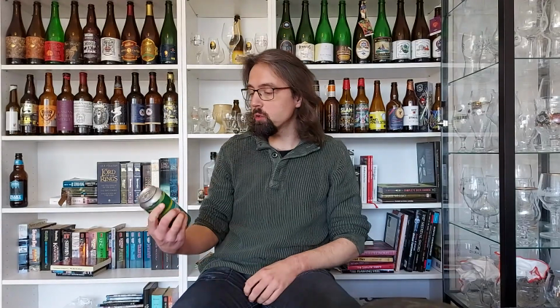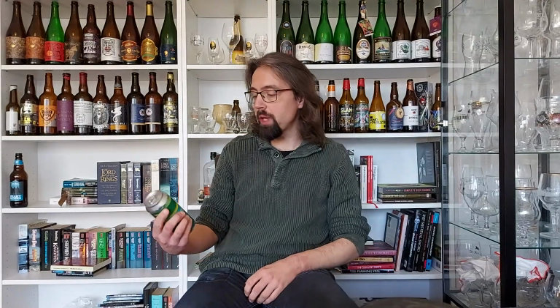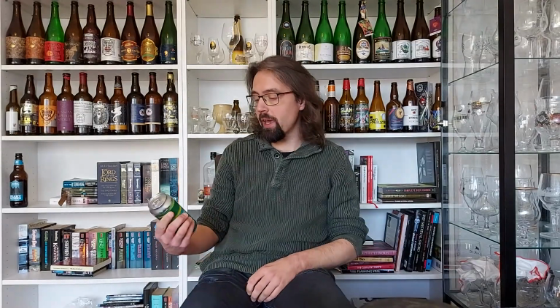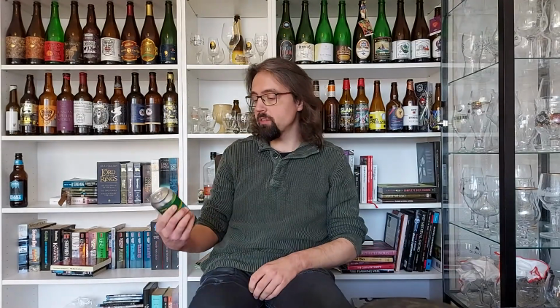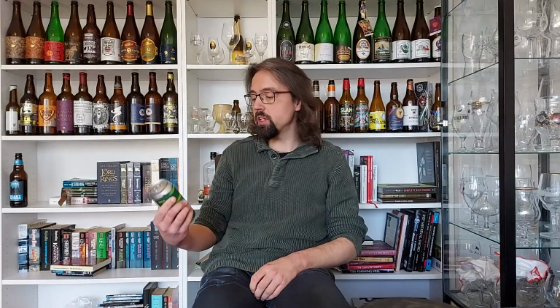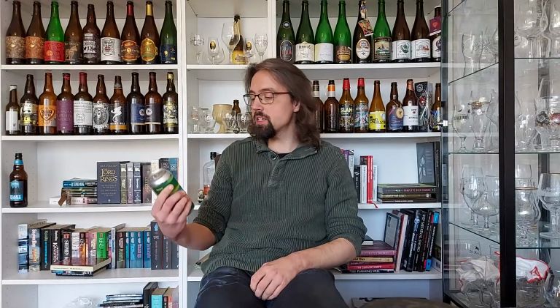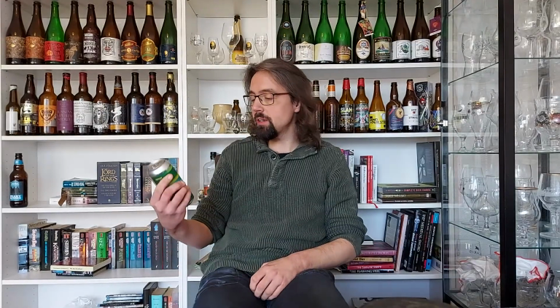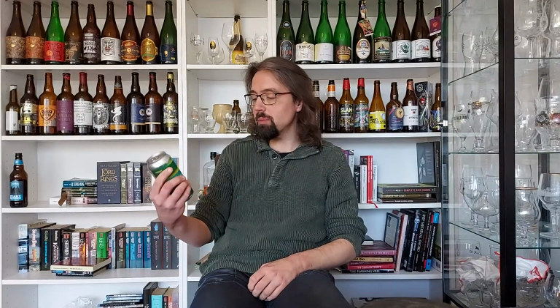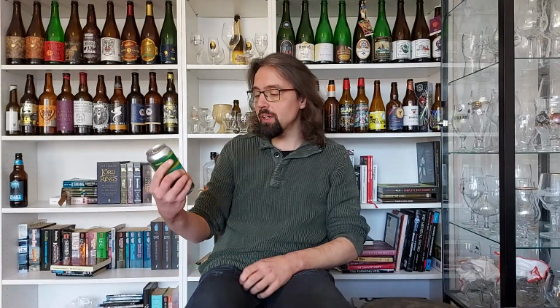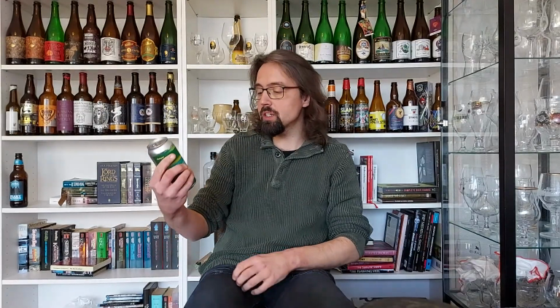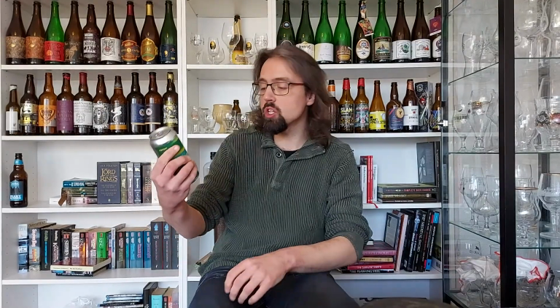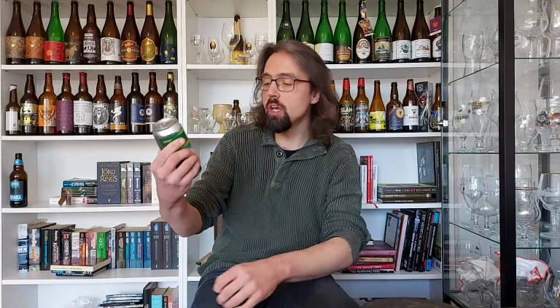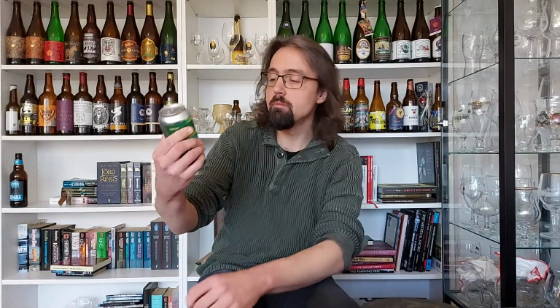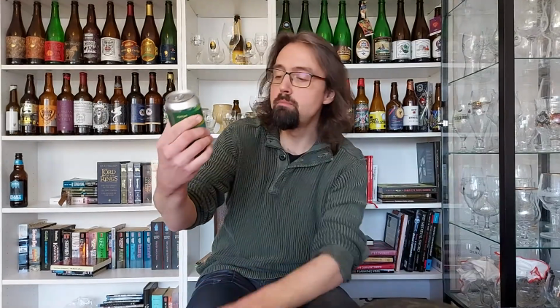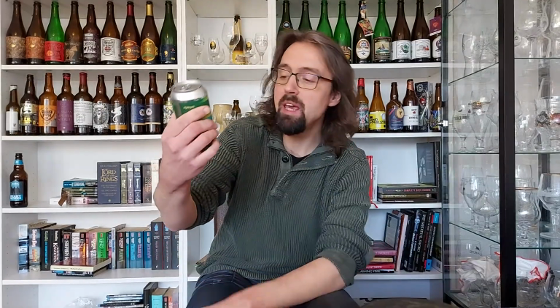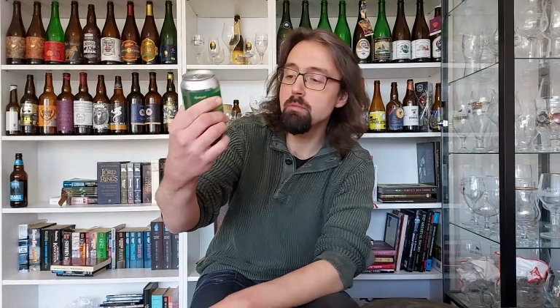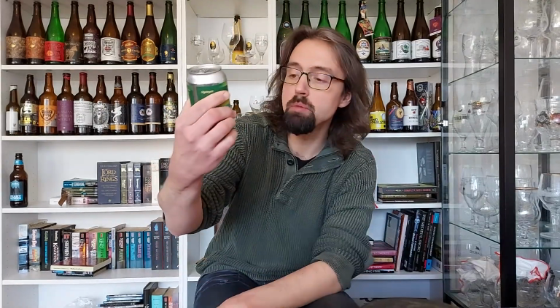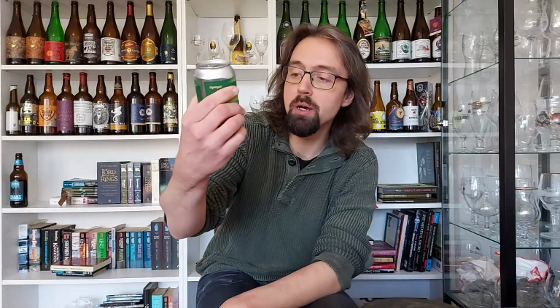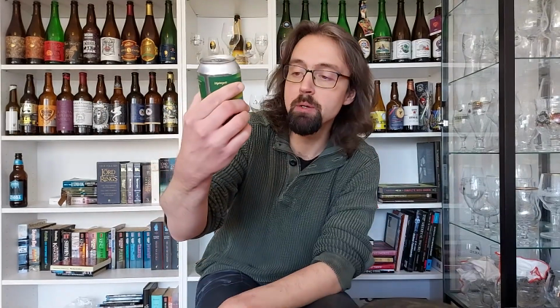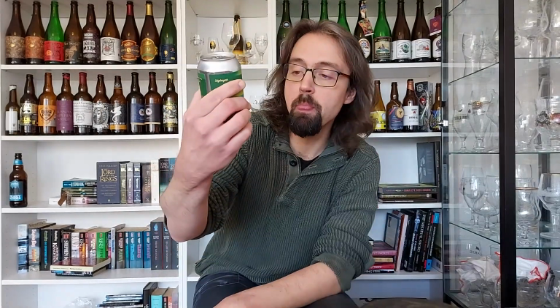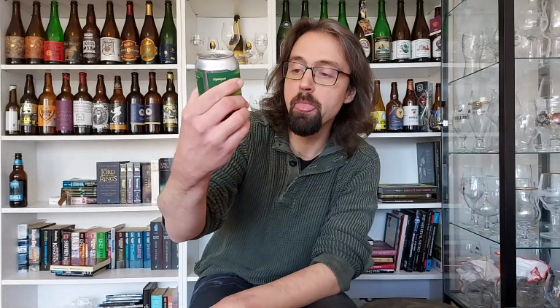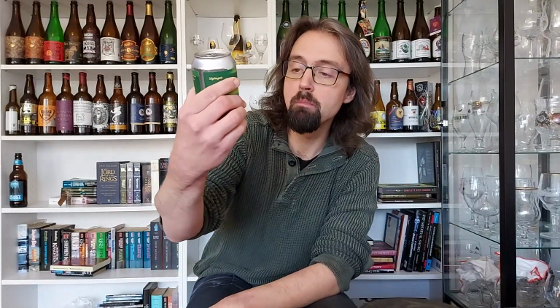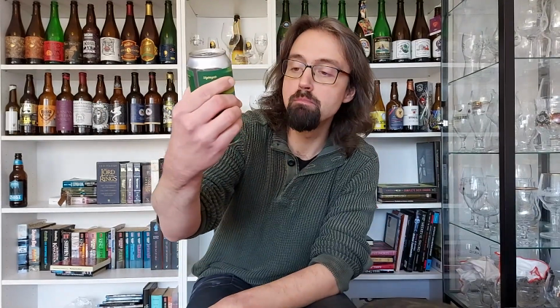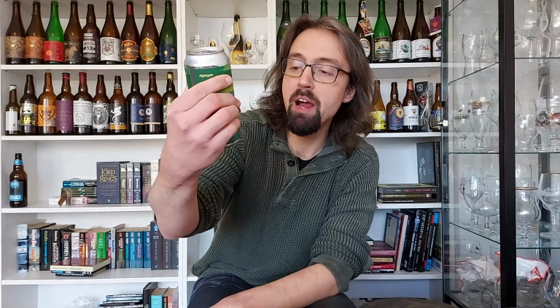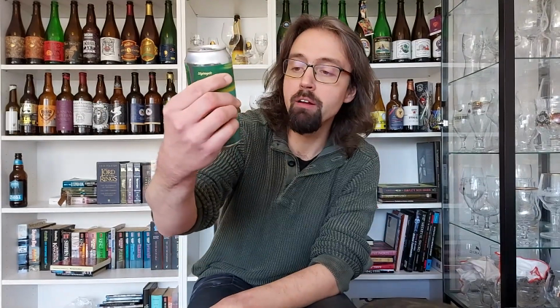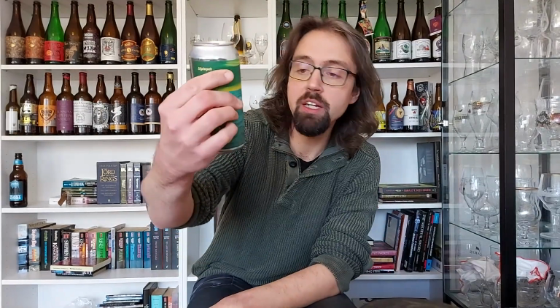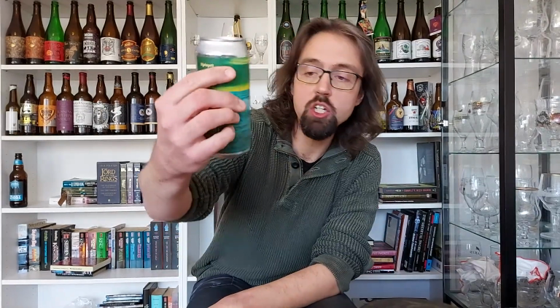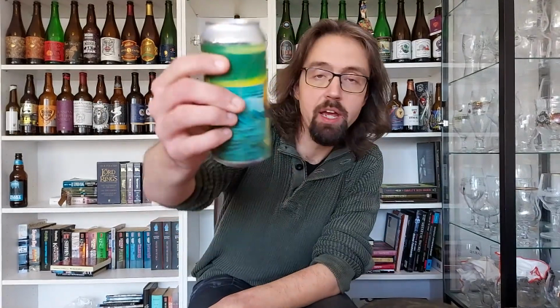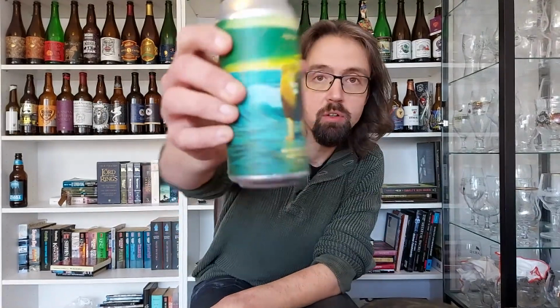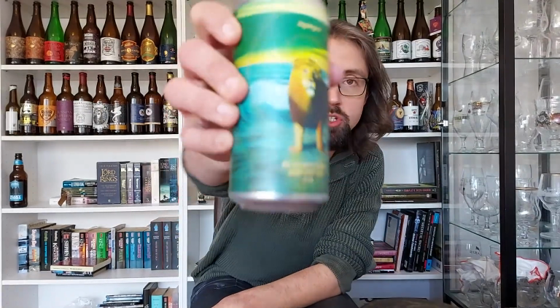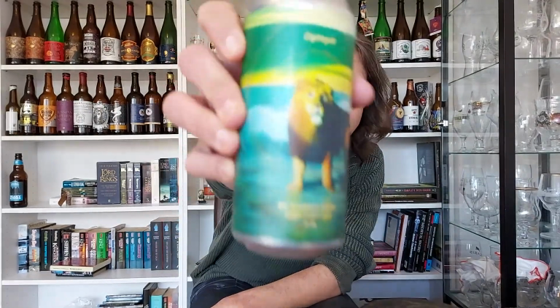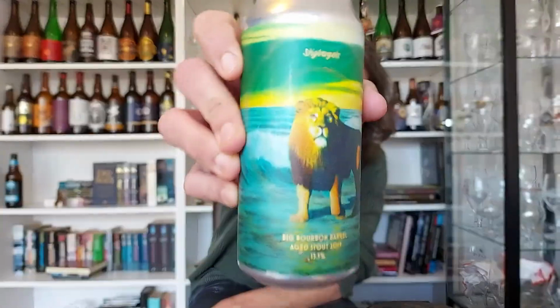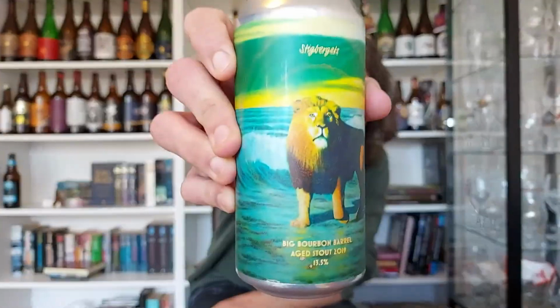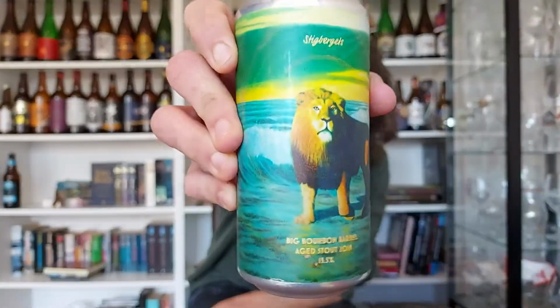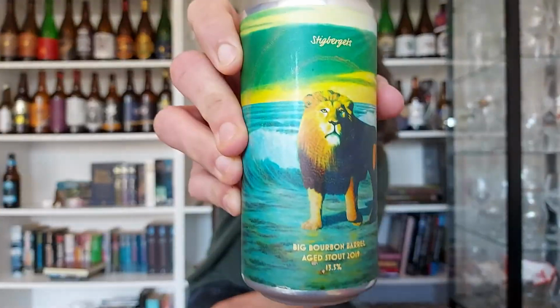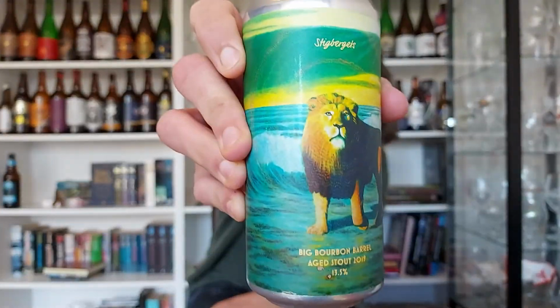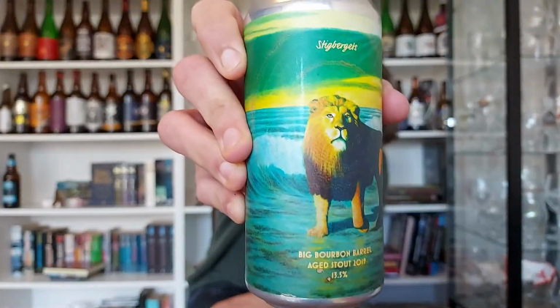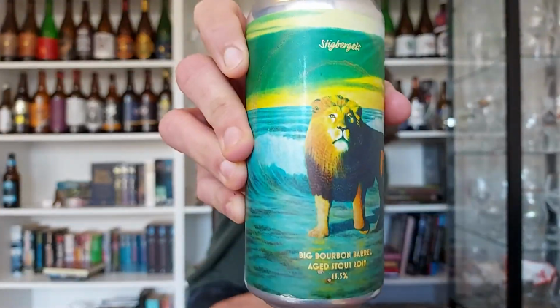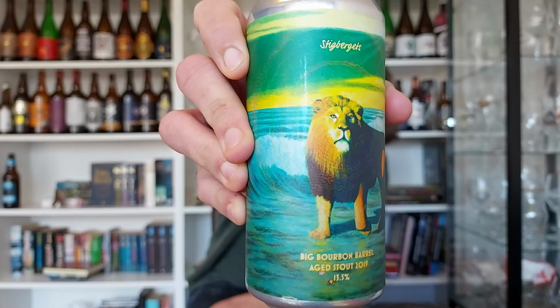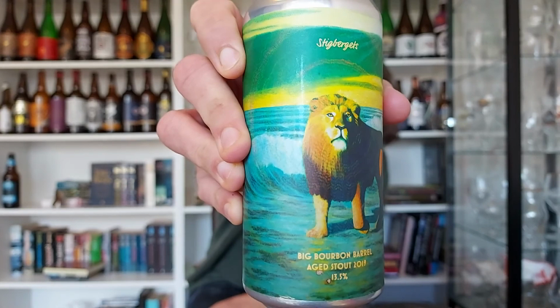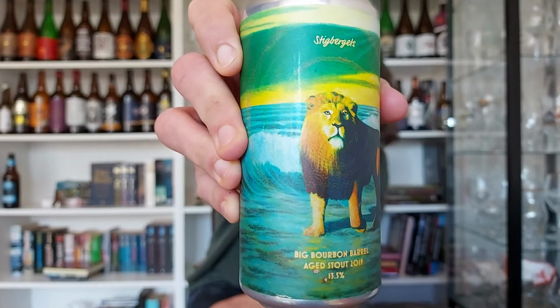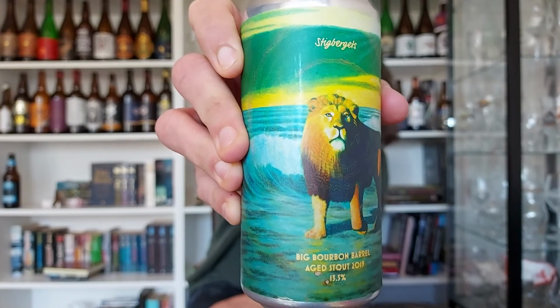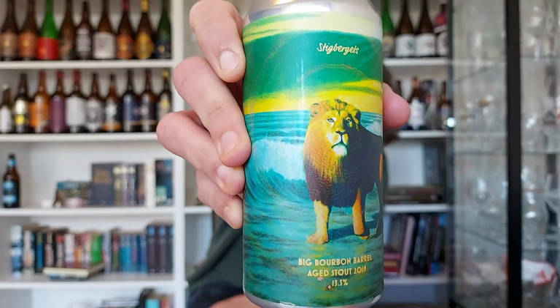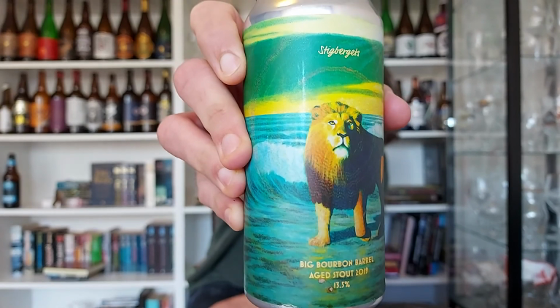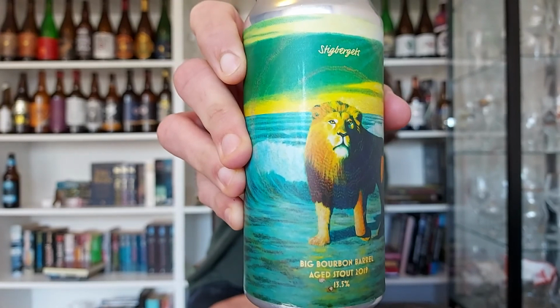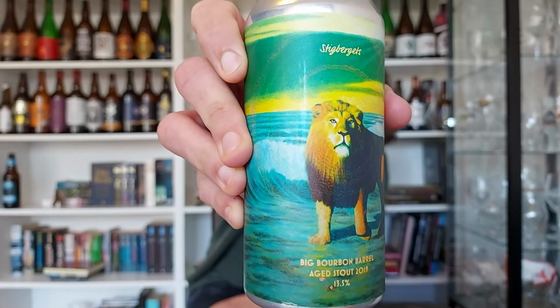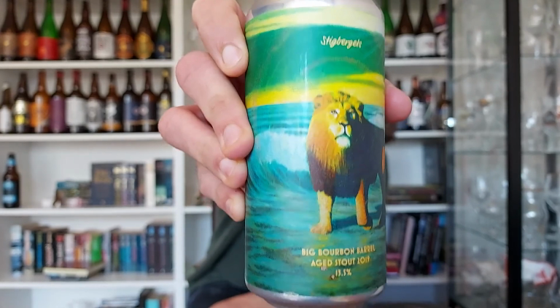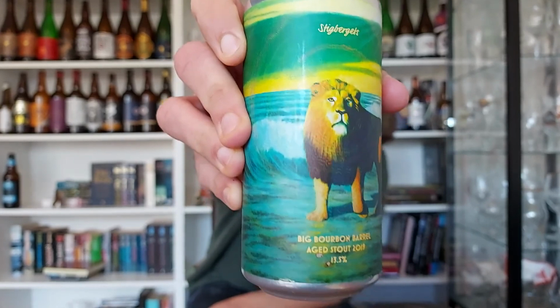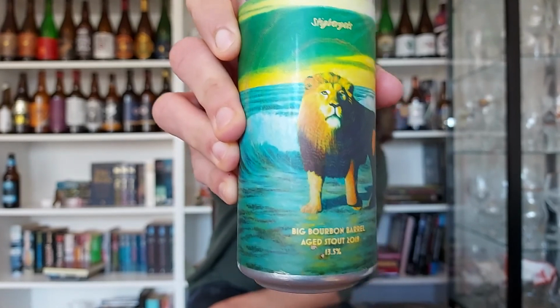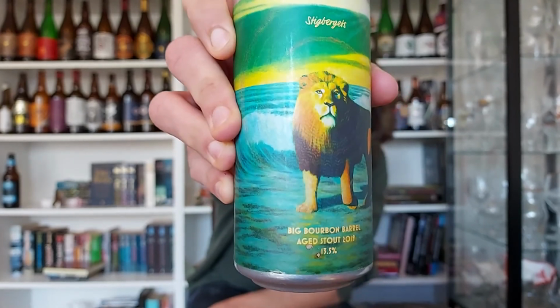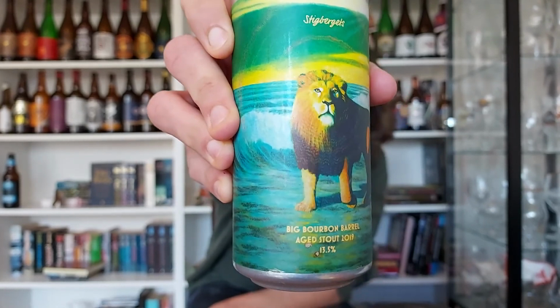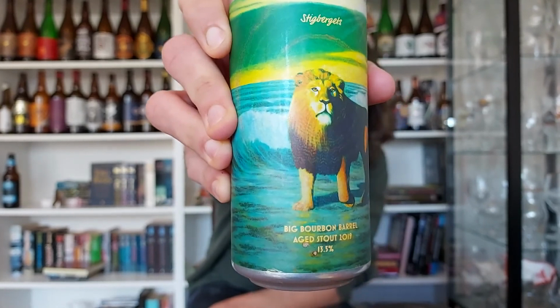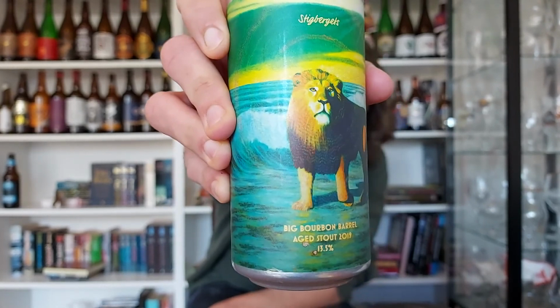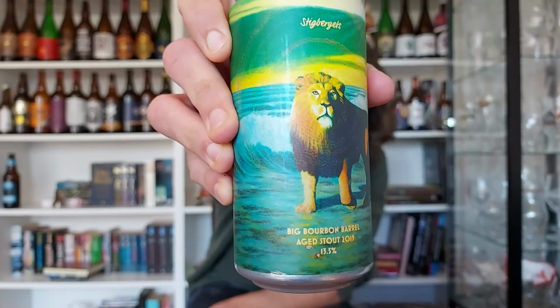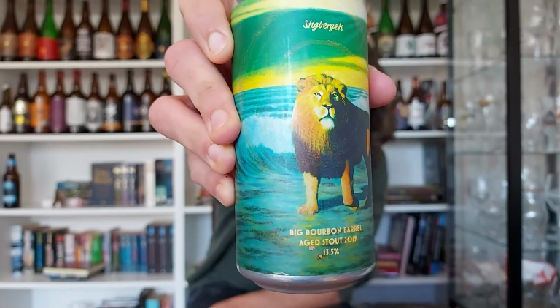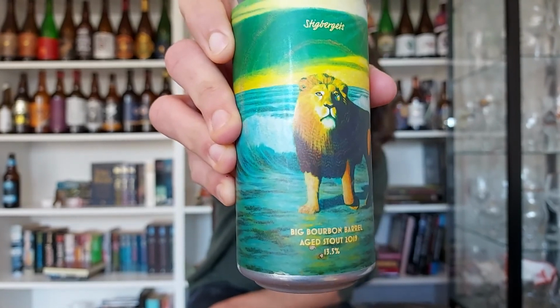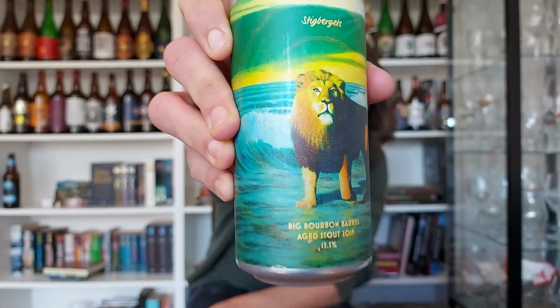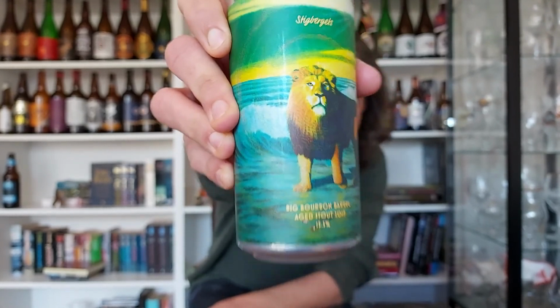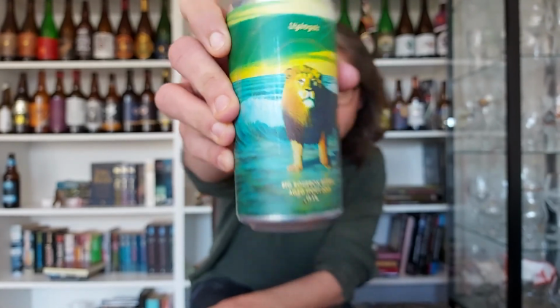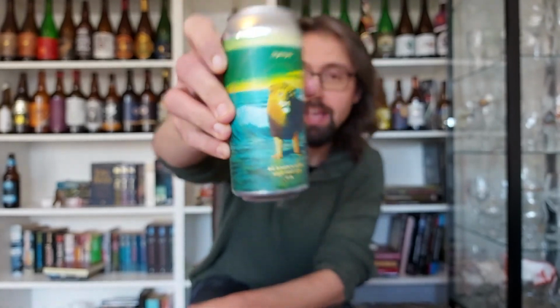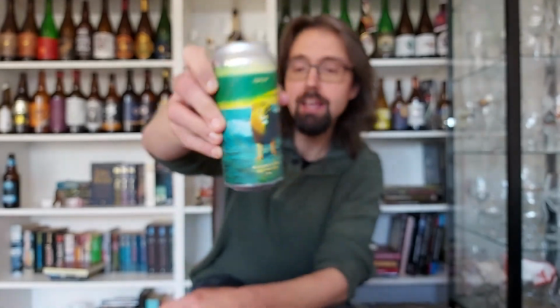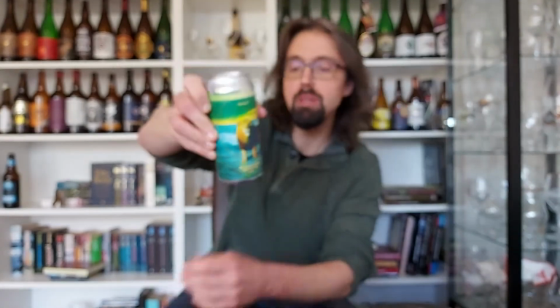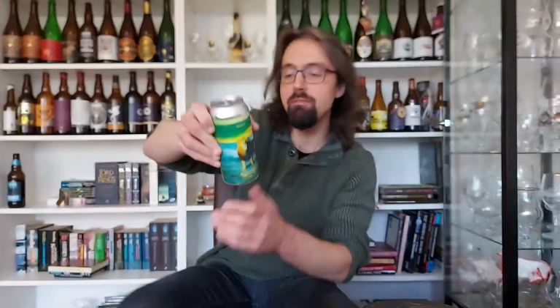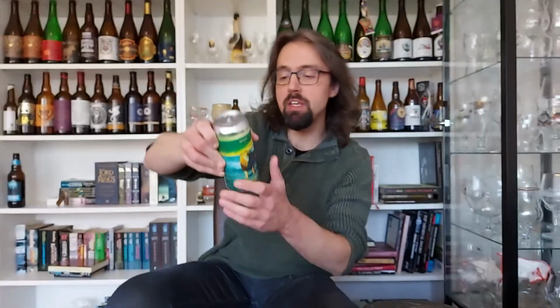So what do we have here? It's Stikbergets Big Bourbon Barrel-Aged, 2019, coming in at a whopping 13.5% ABV.